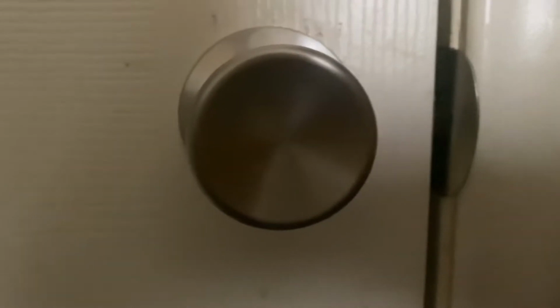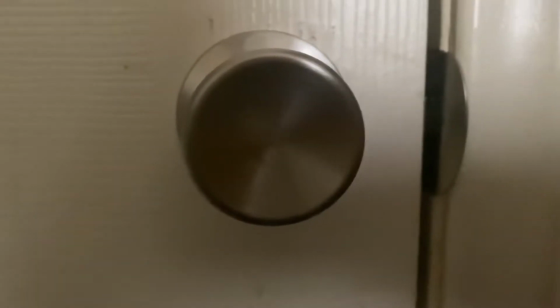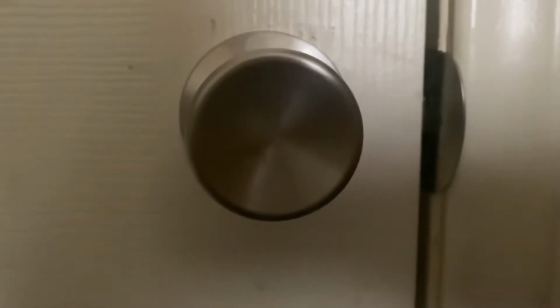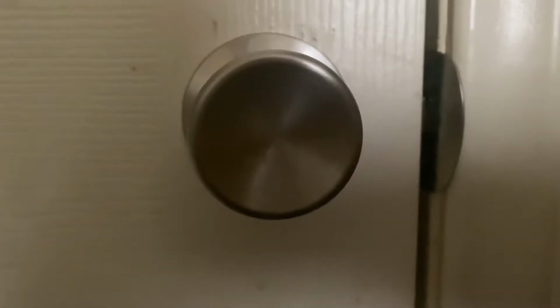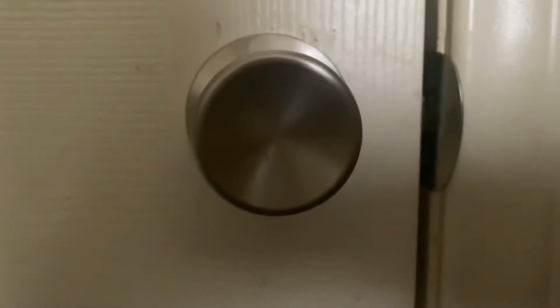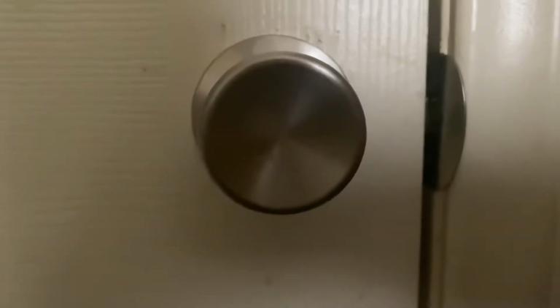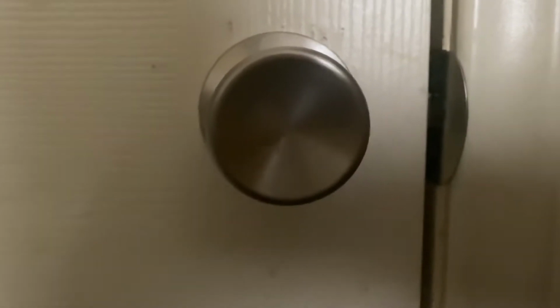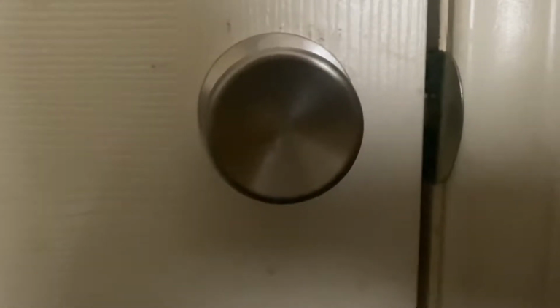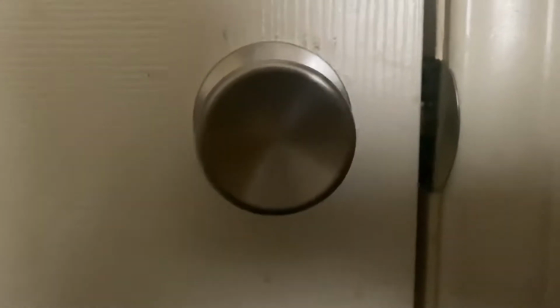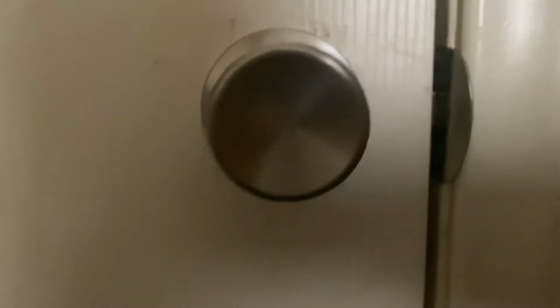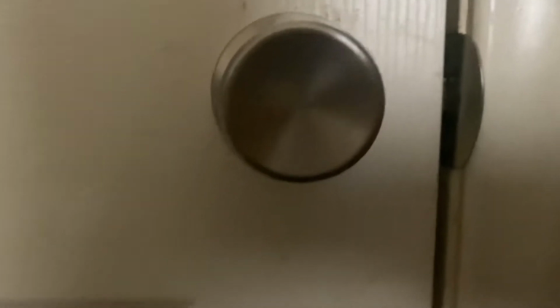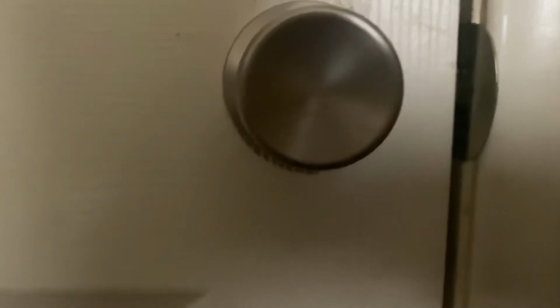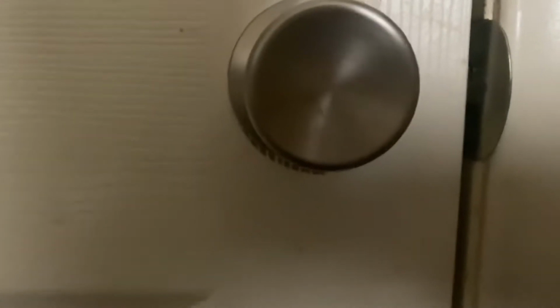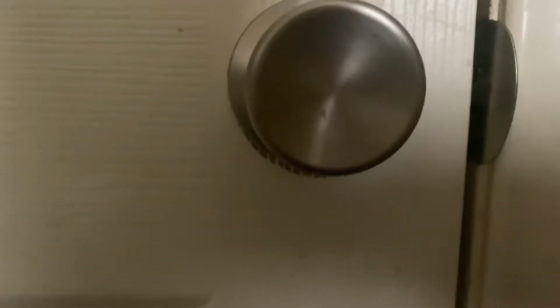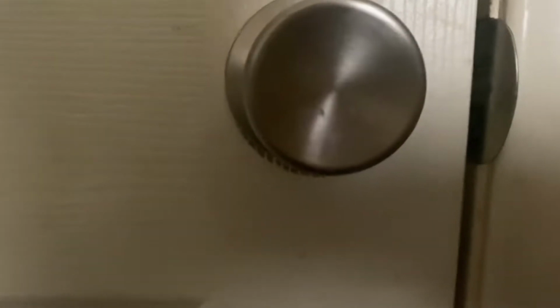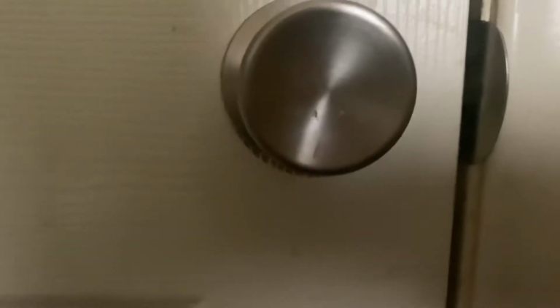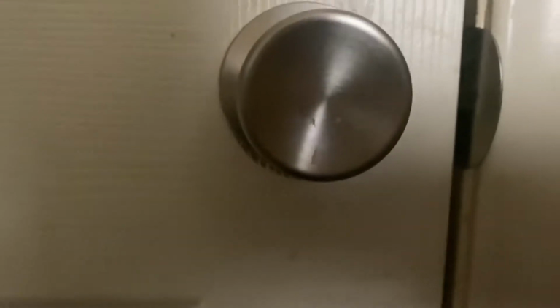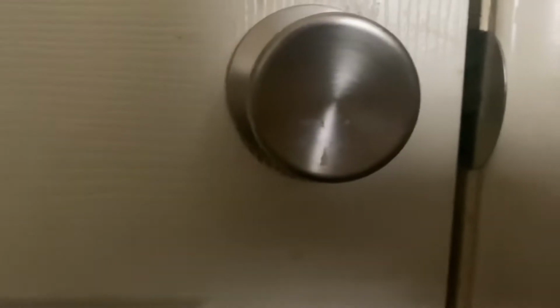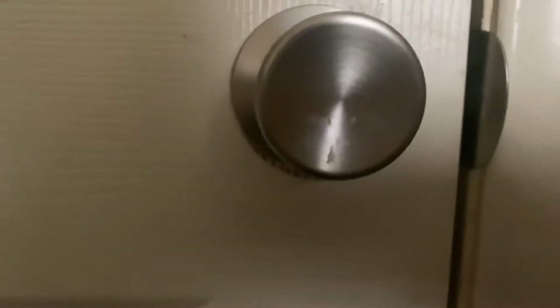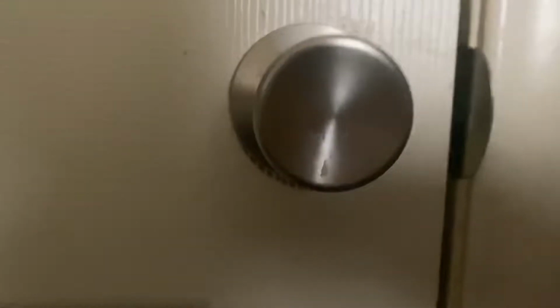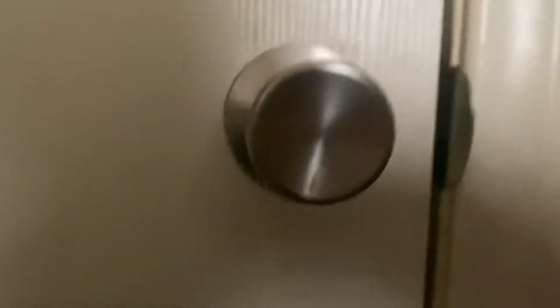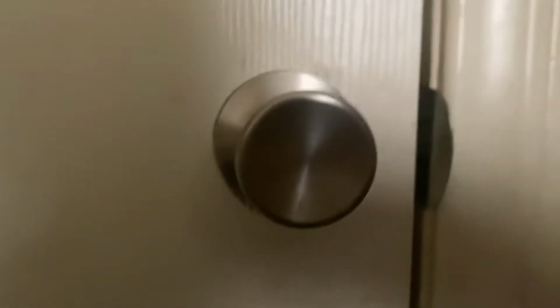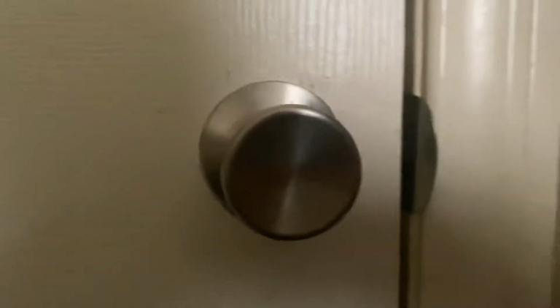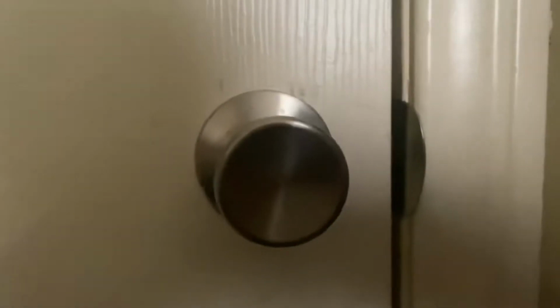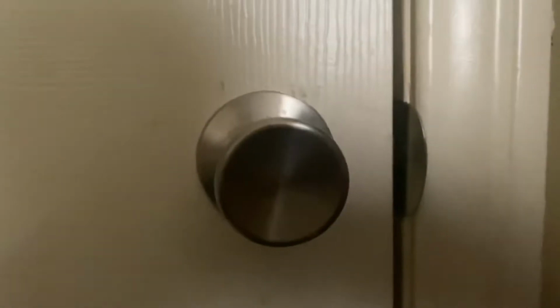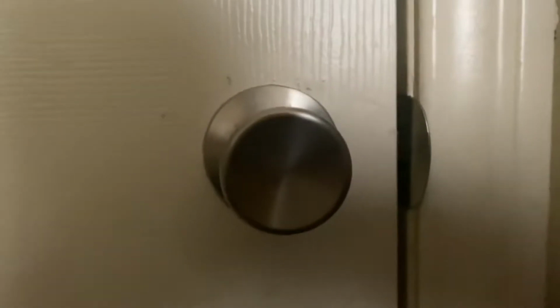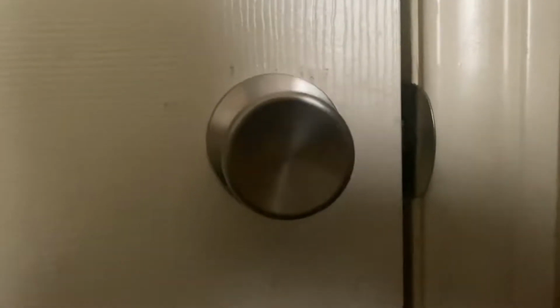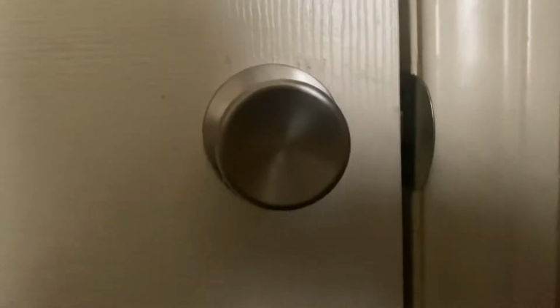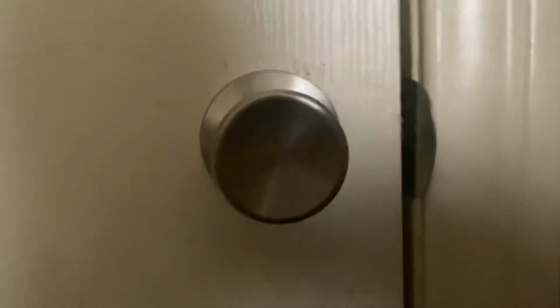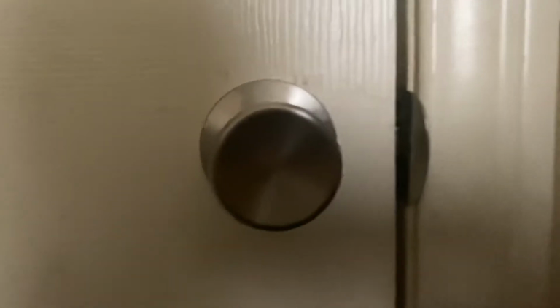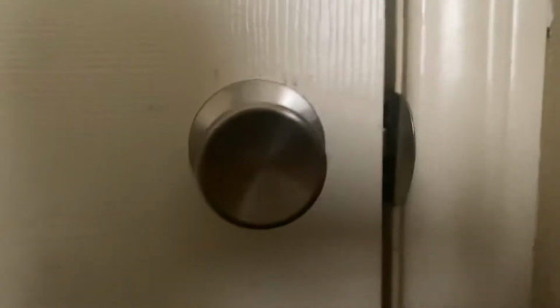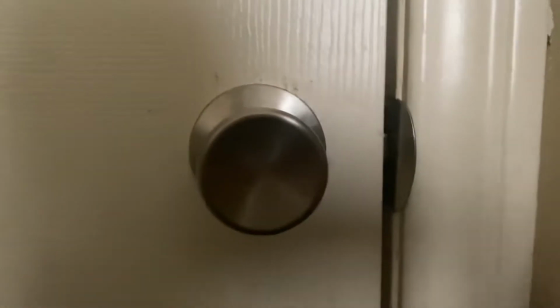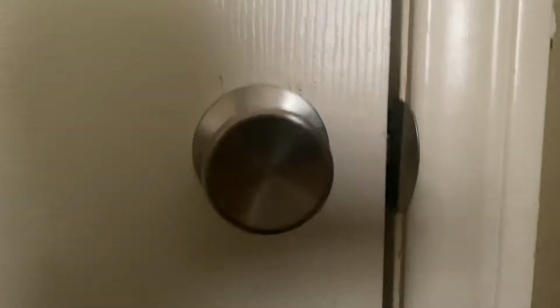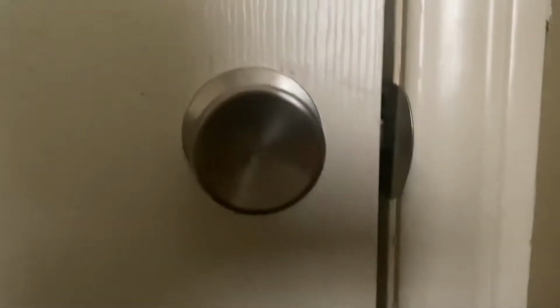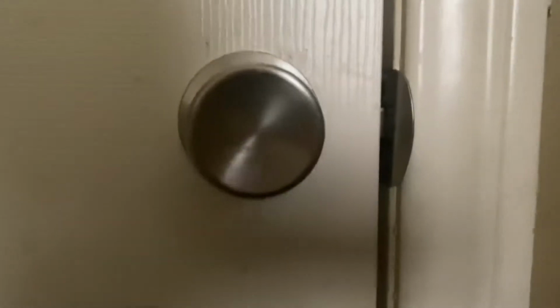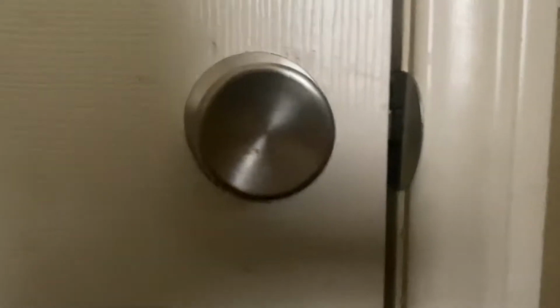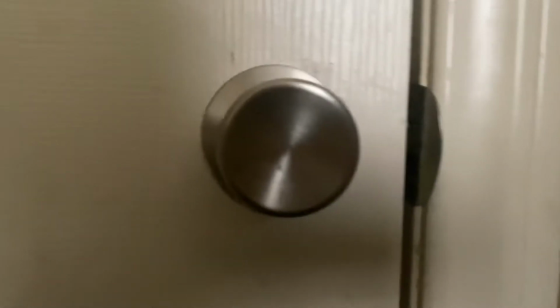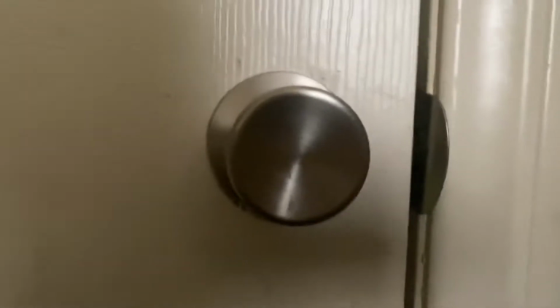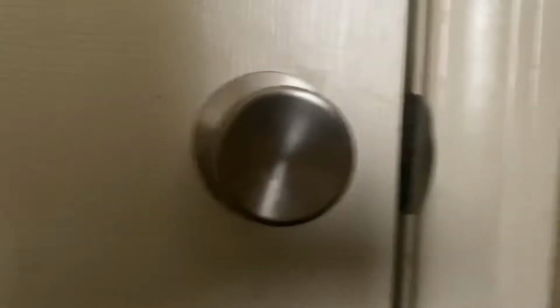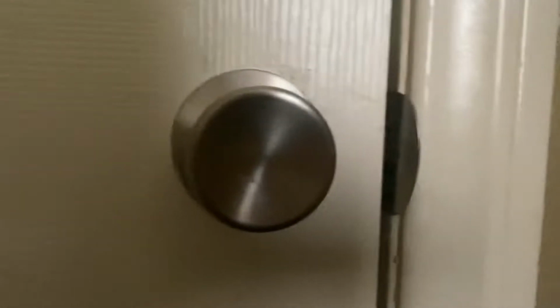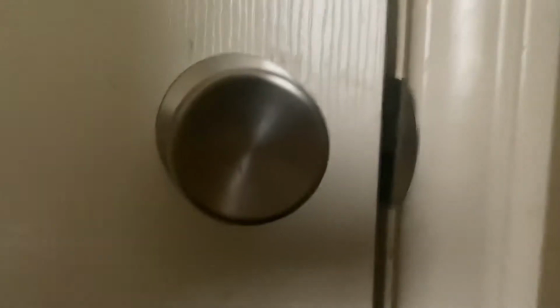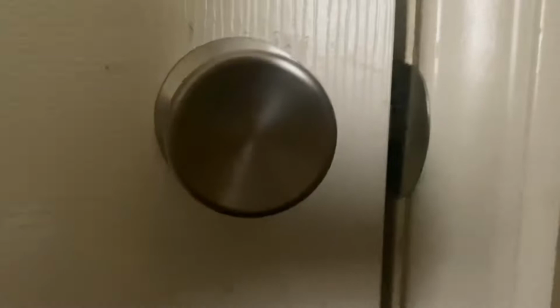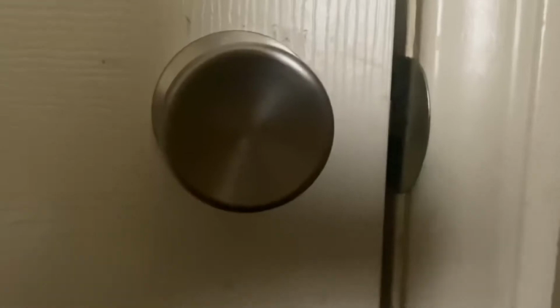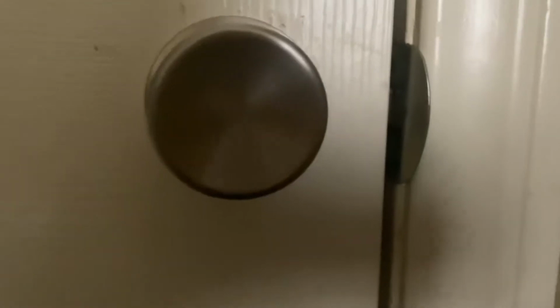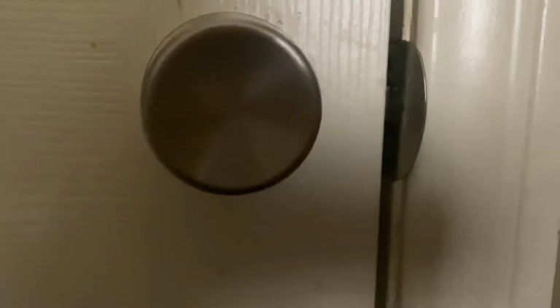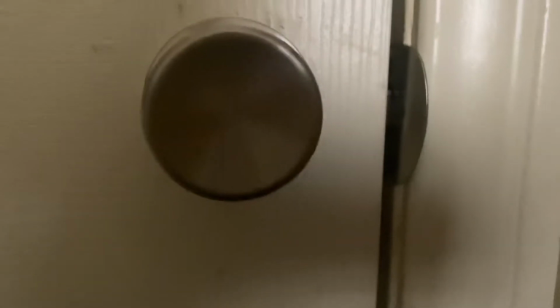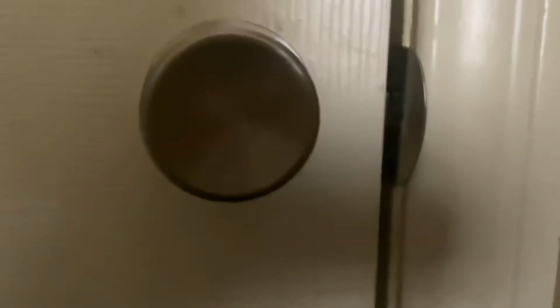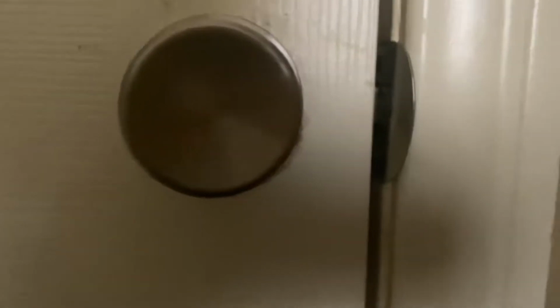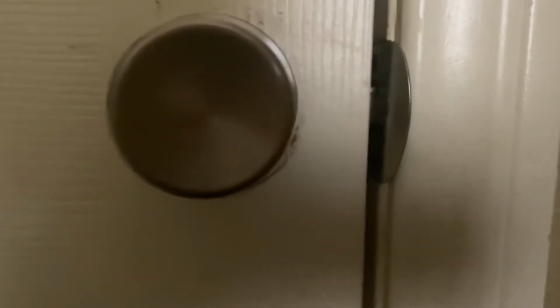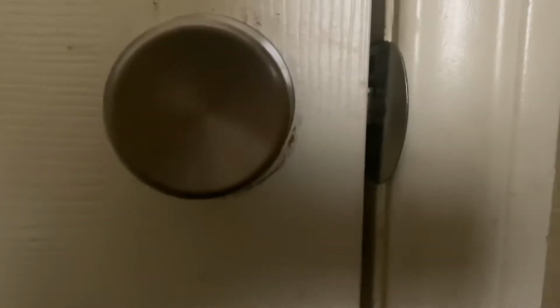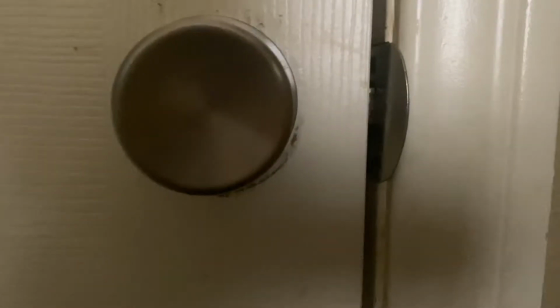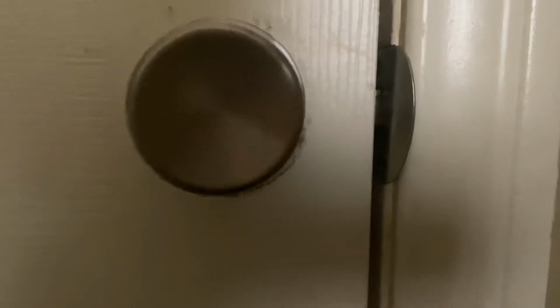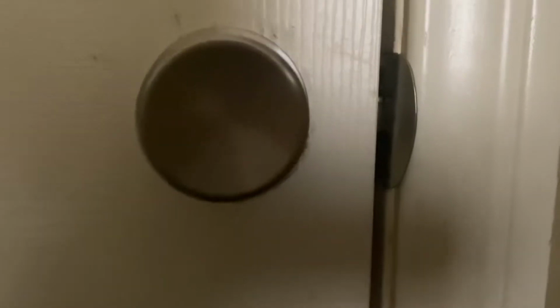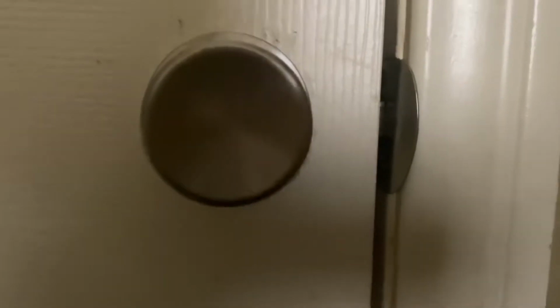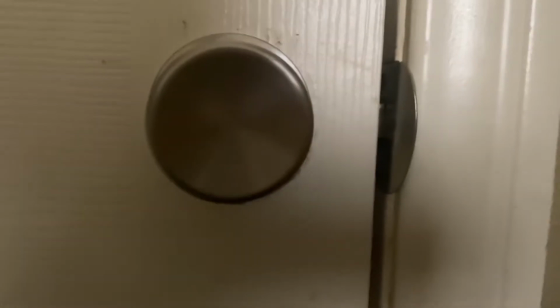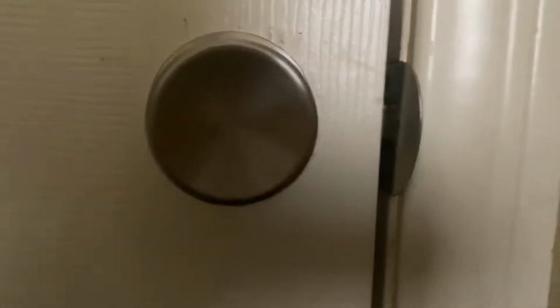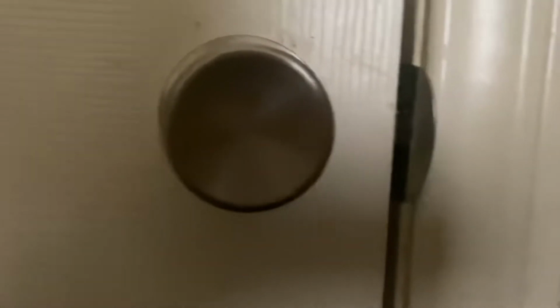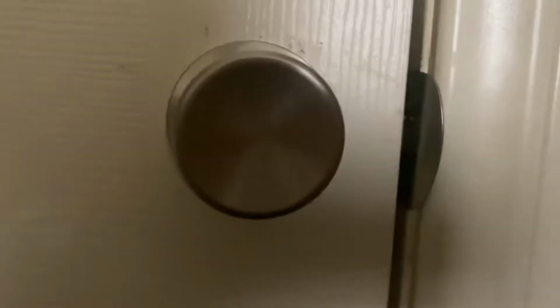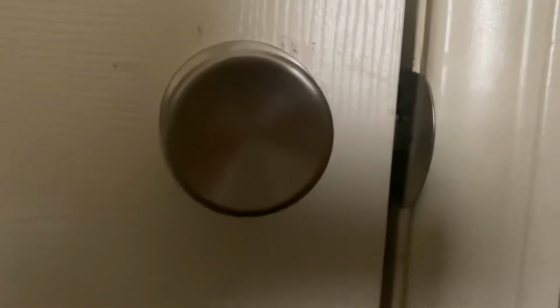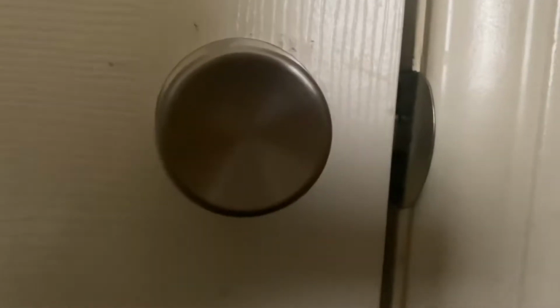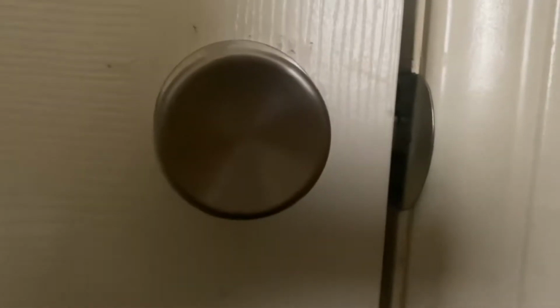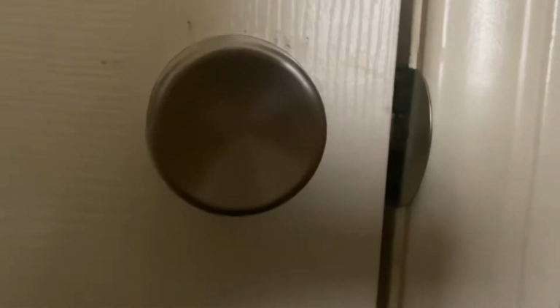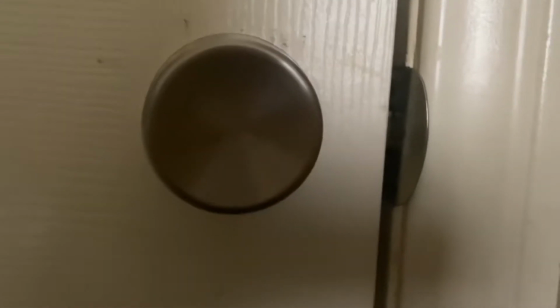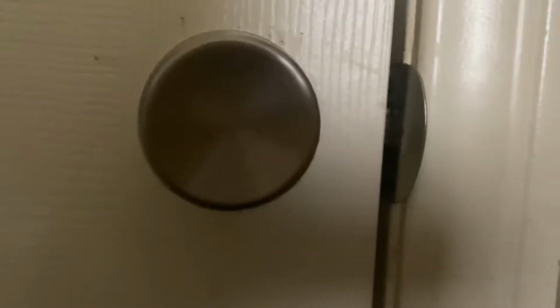Hello everyone, welcome back. Today I would like to show you all how to open a door.